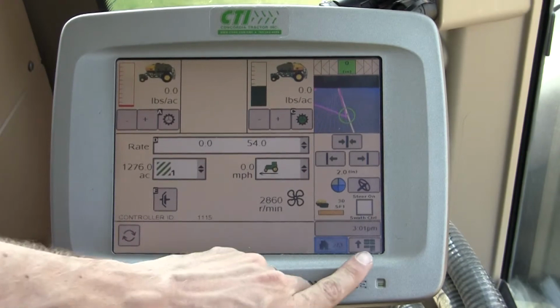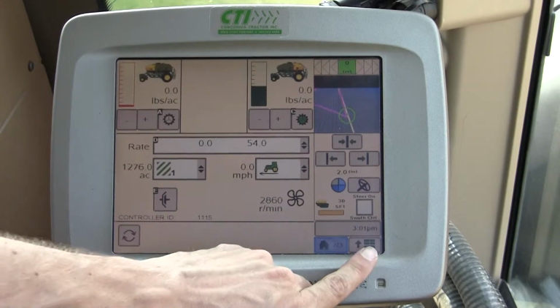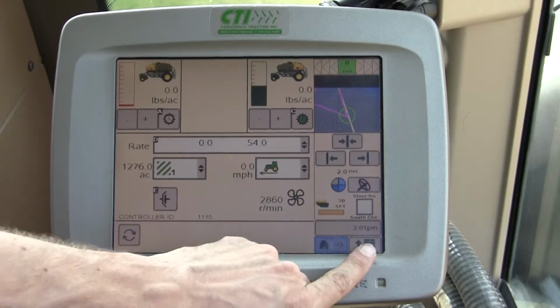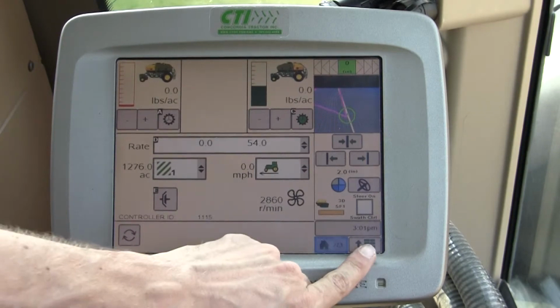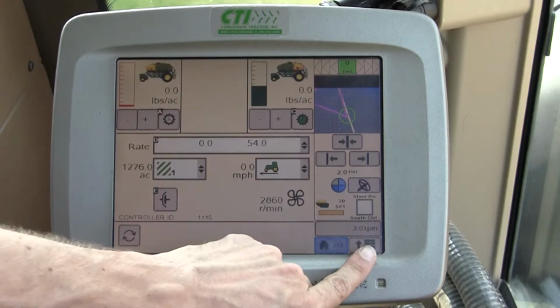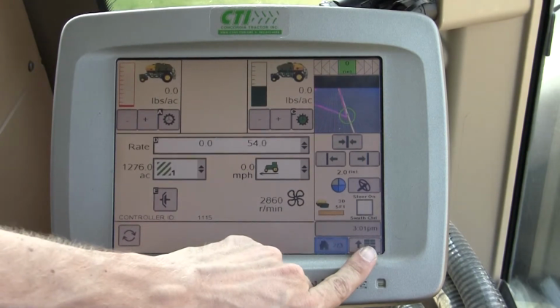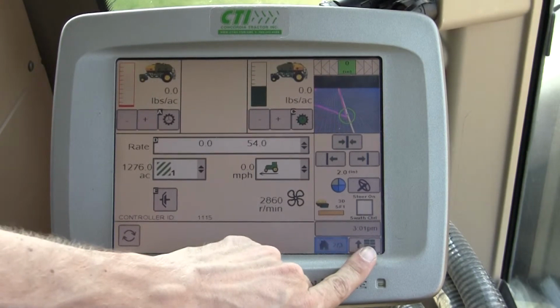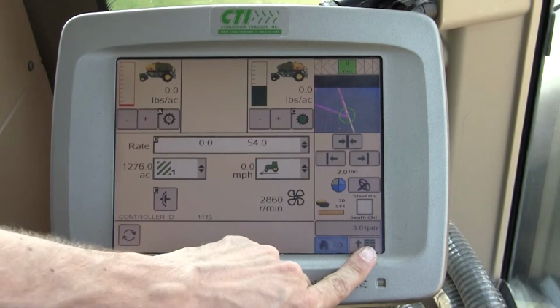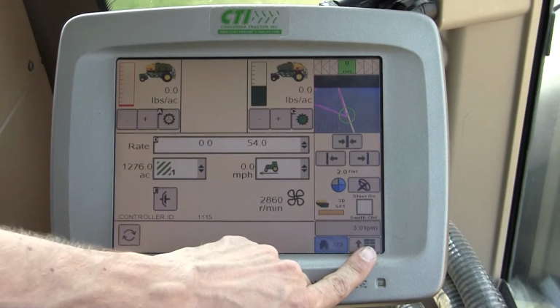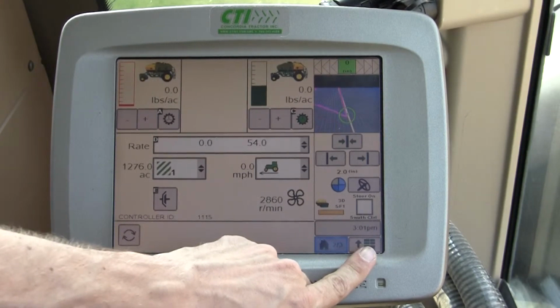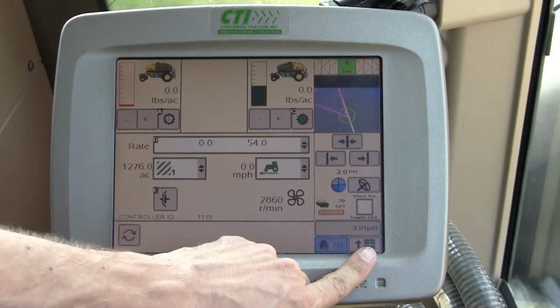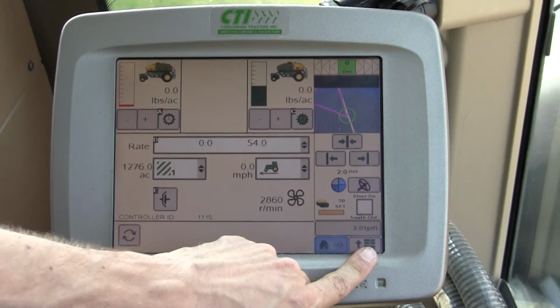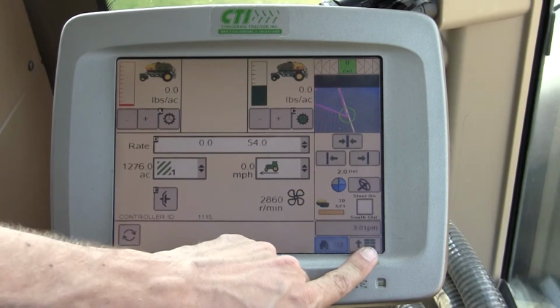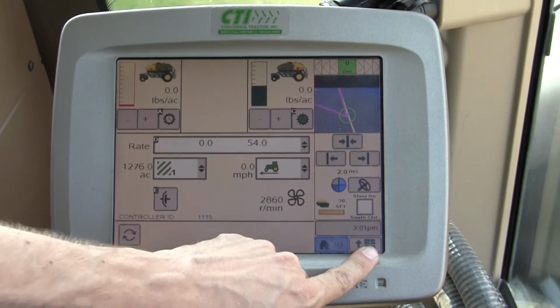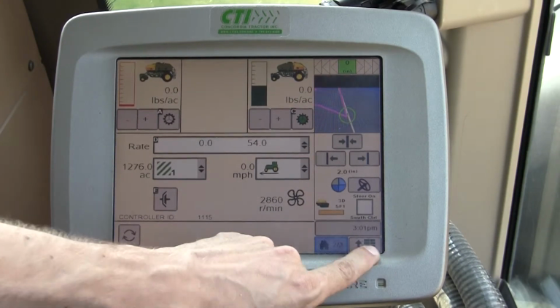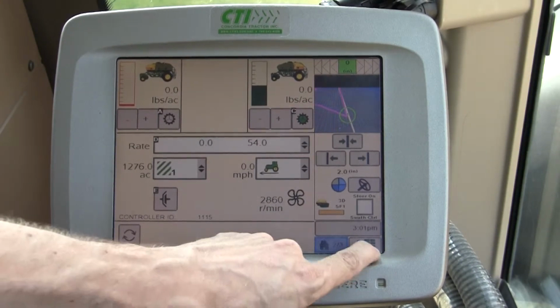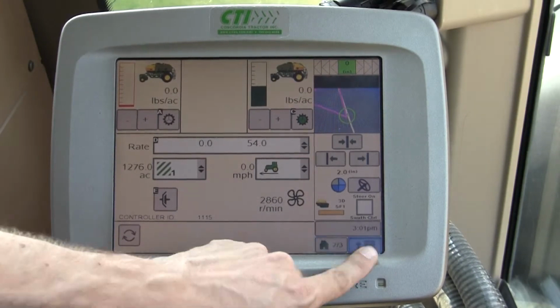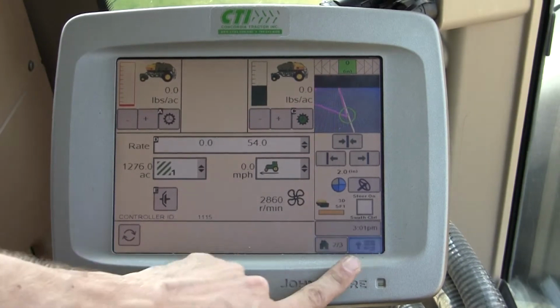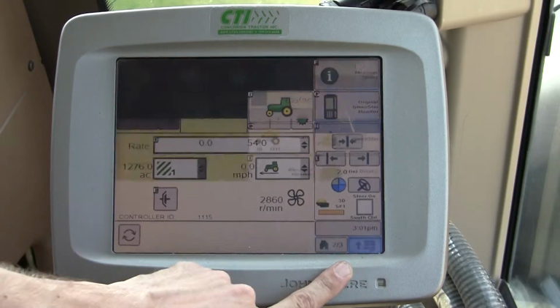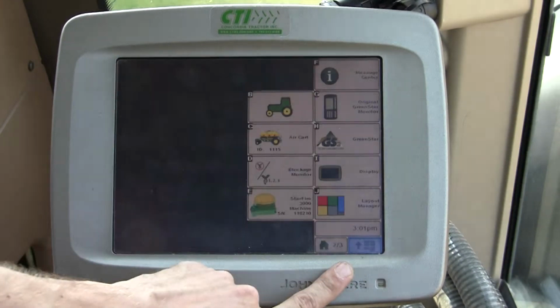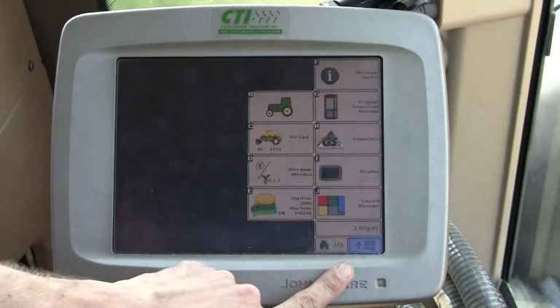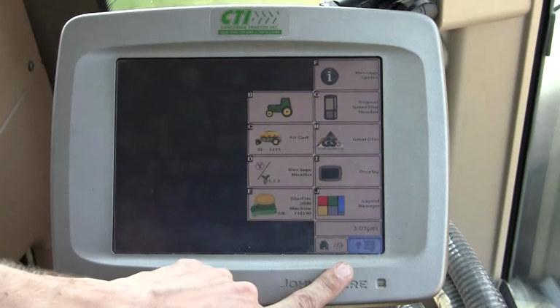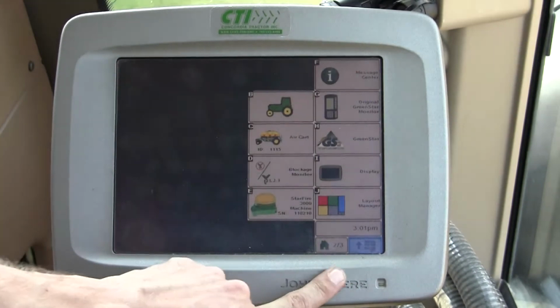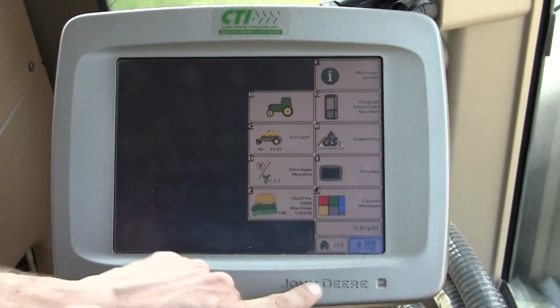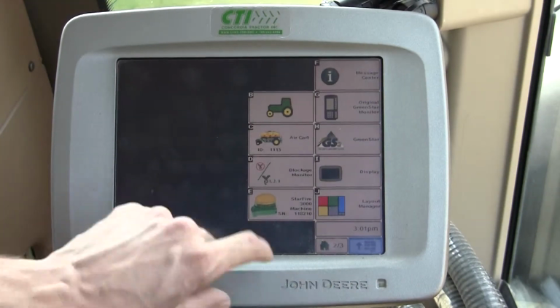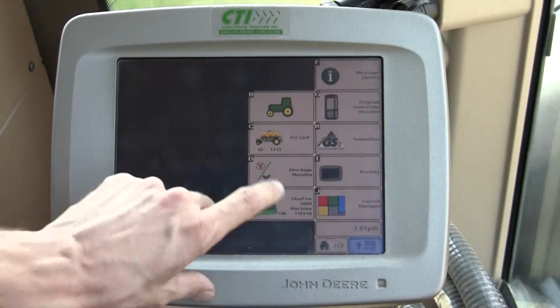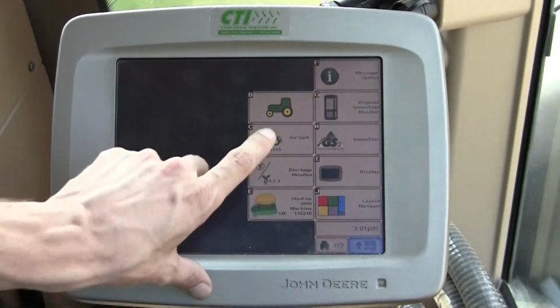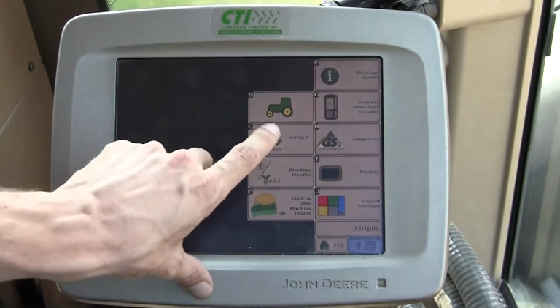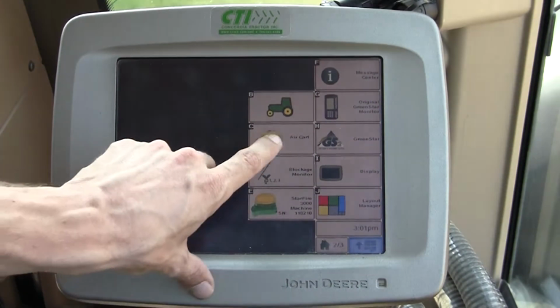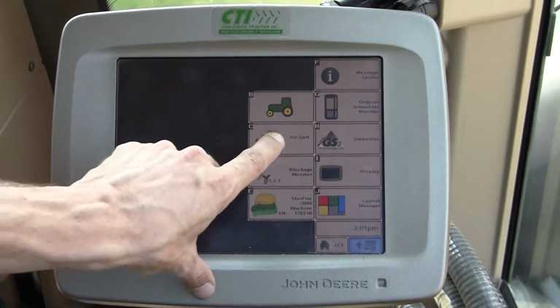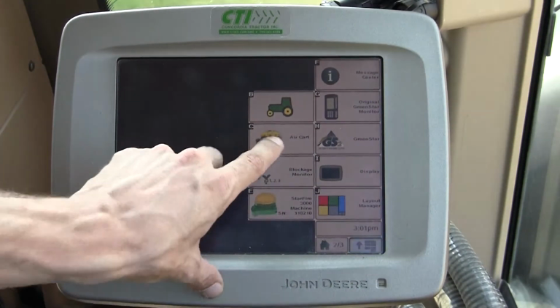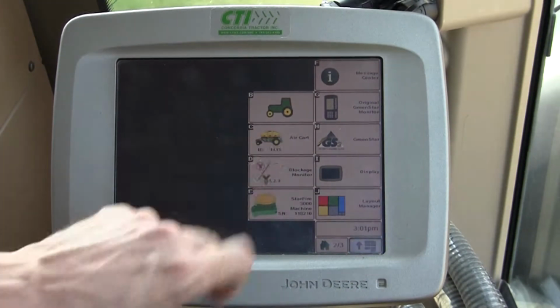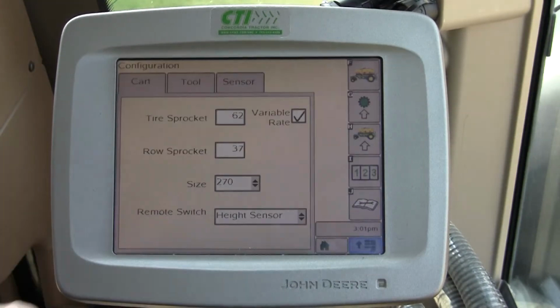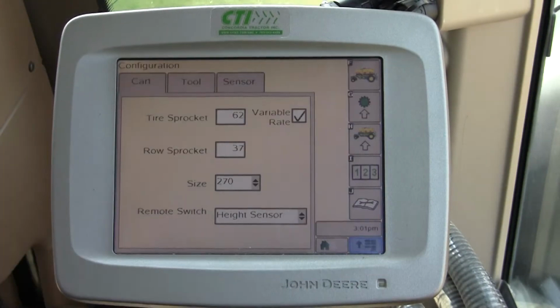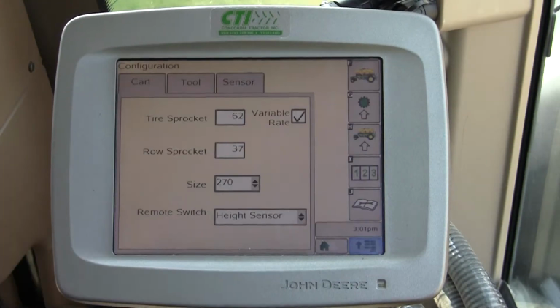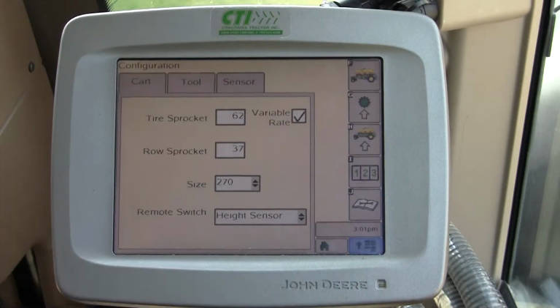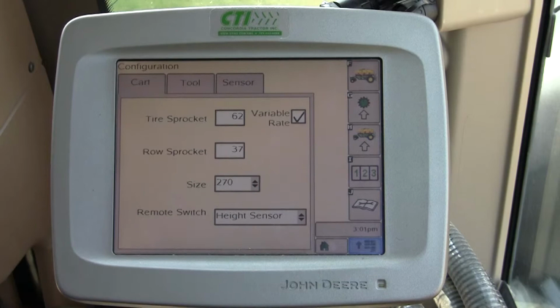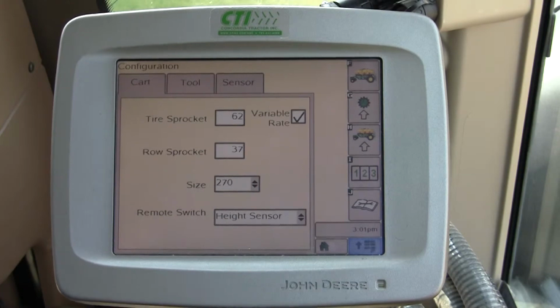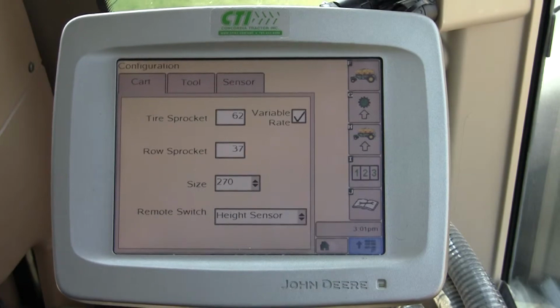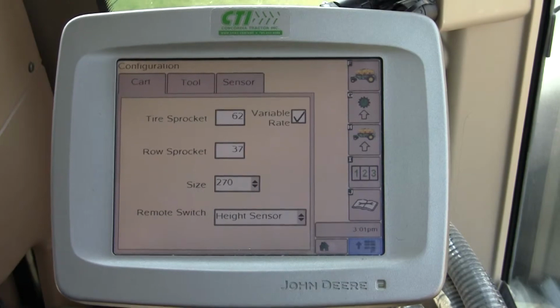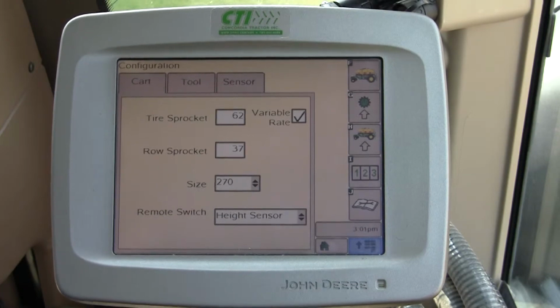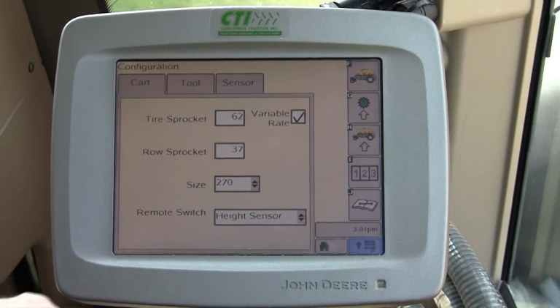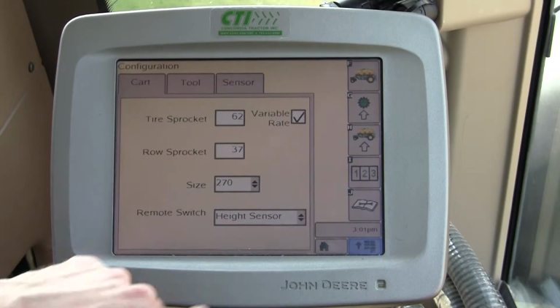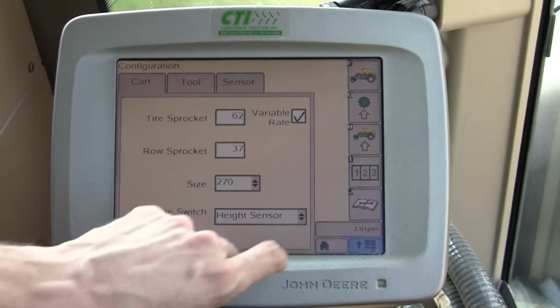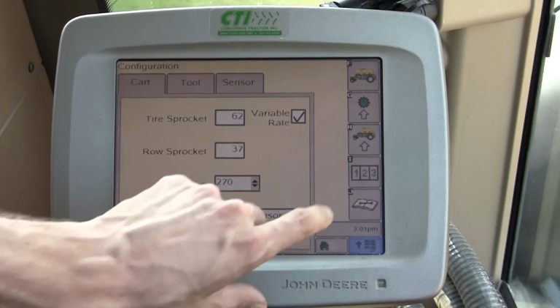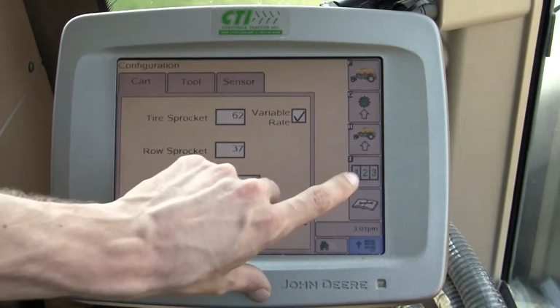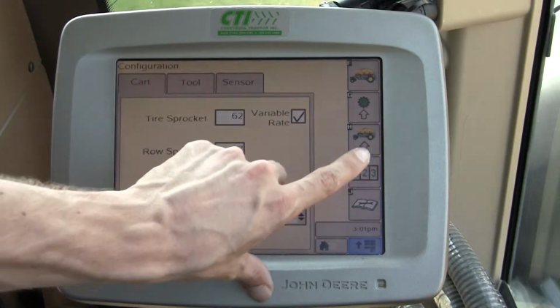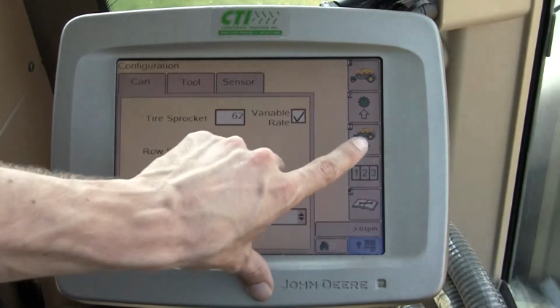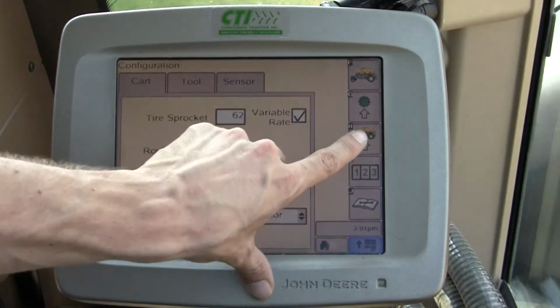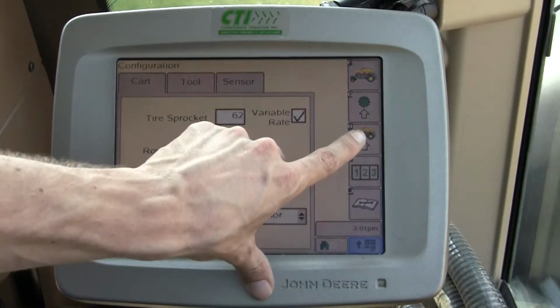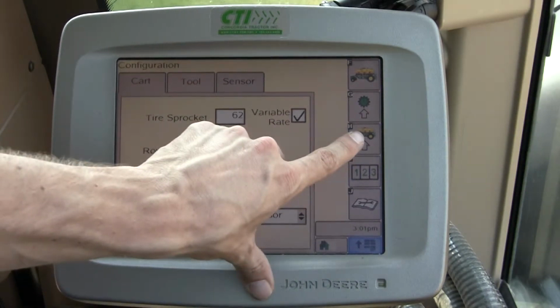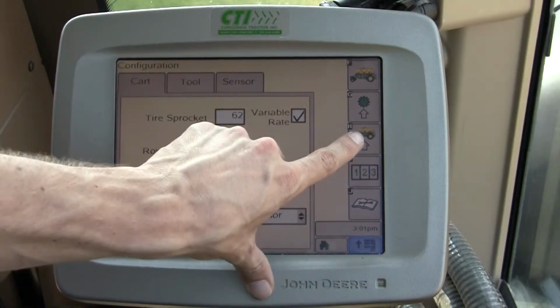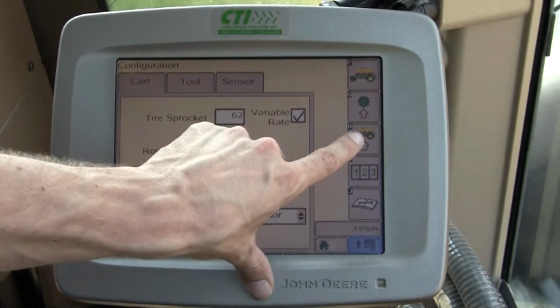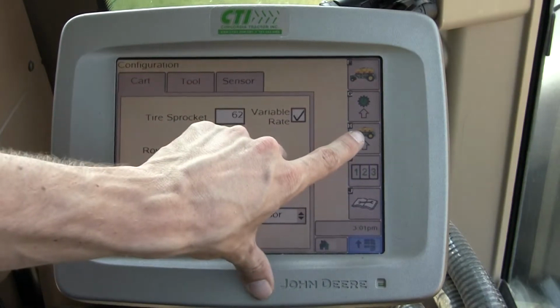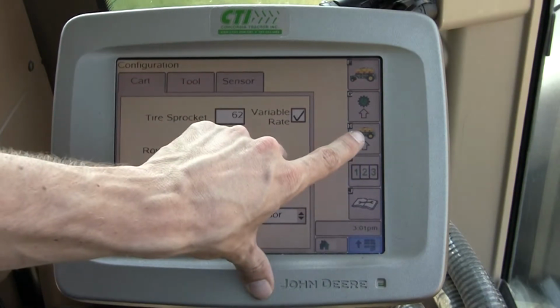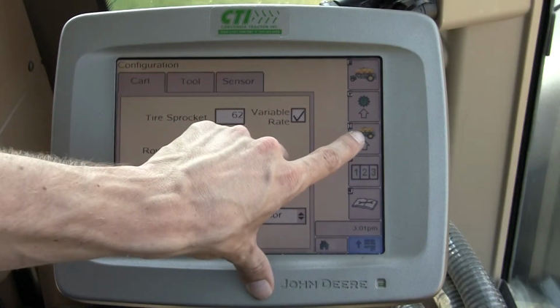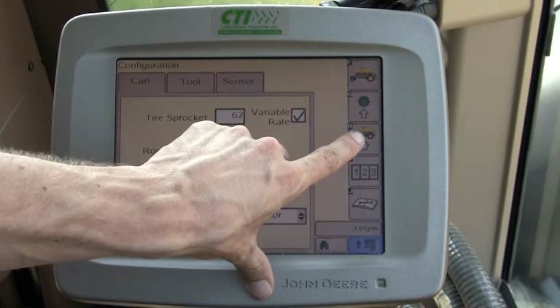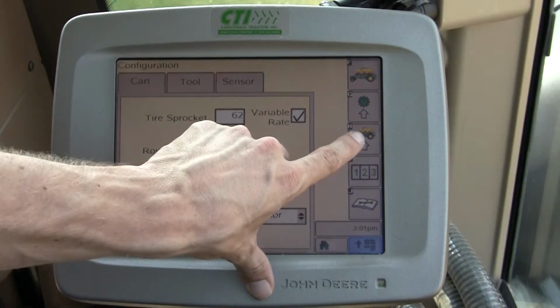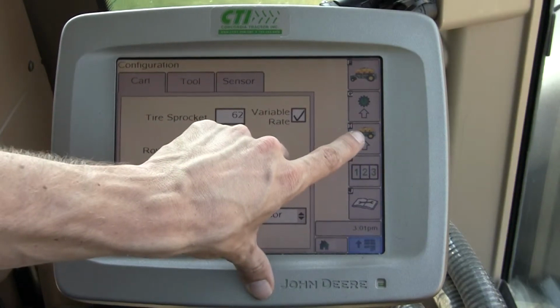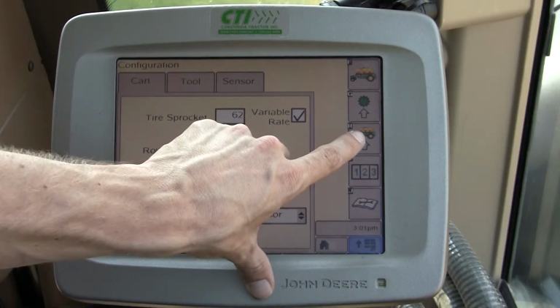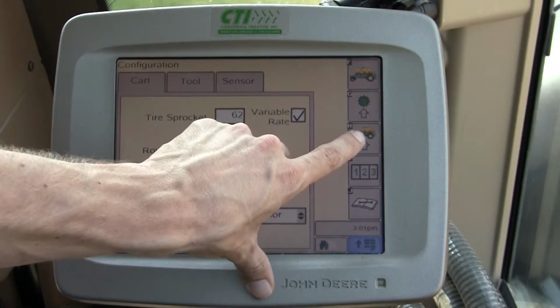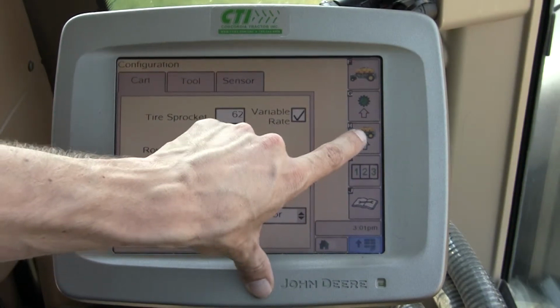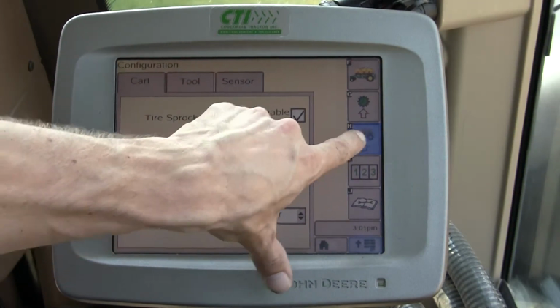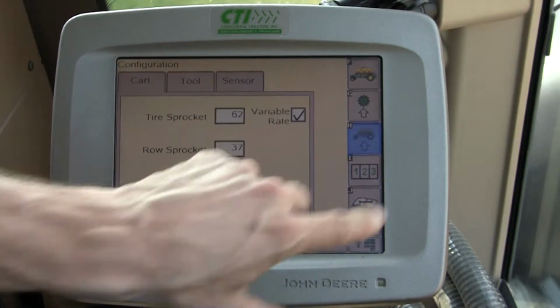To access this page, I want to go to Menu, then Air Cart, and choose soft key H, which is our cart setup on the right.